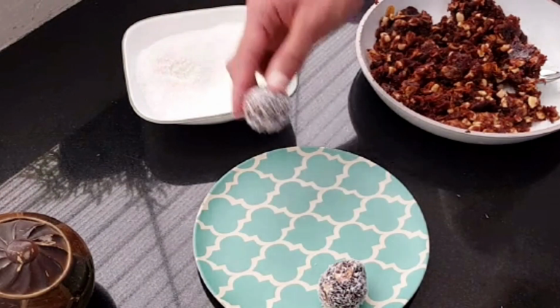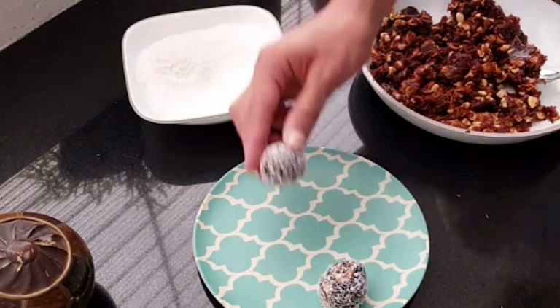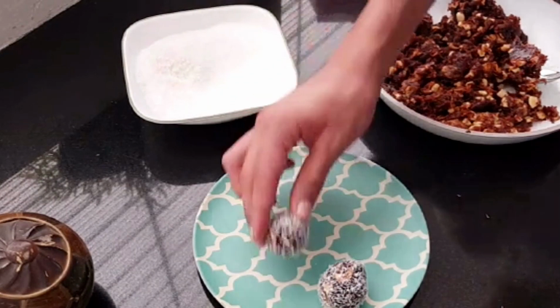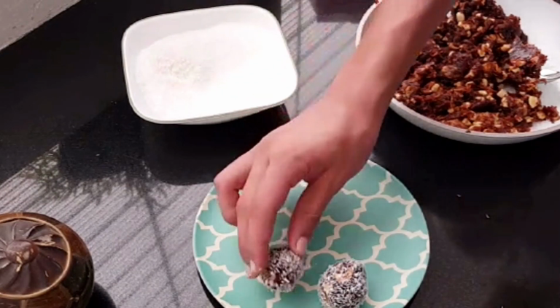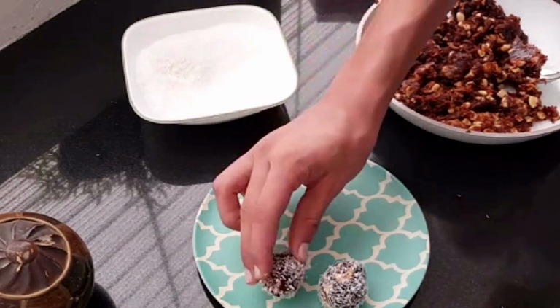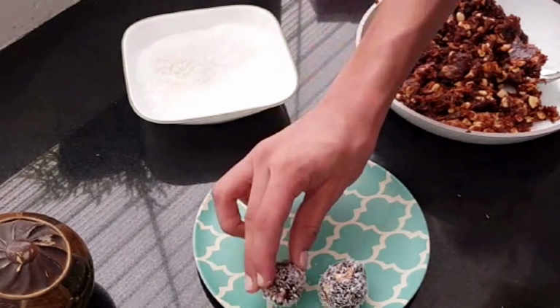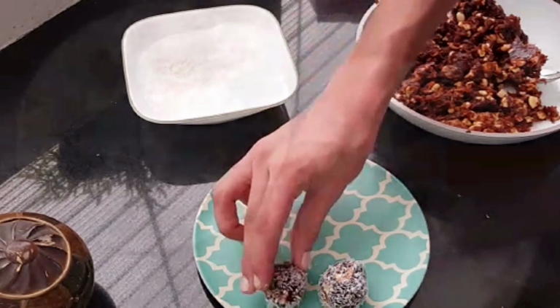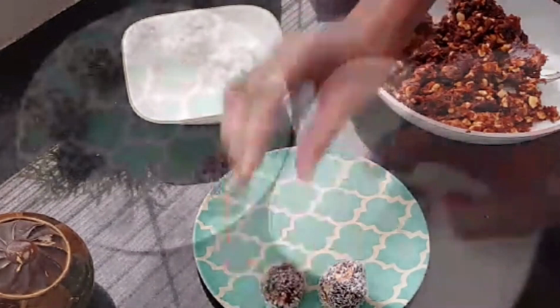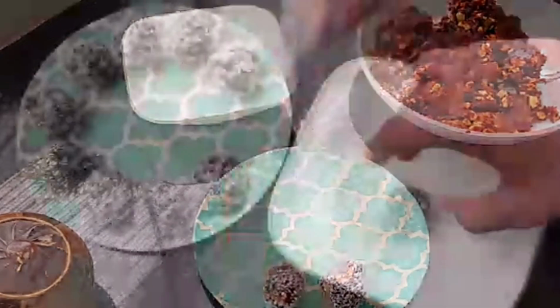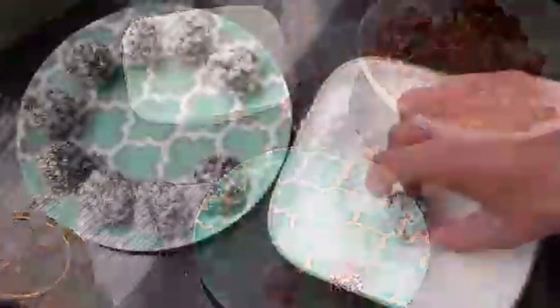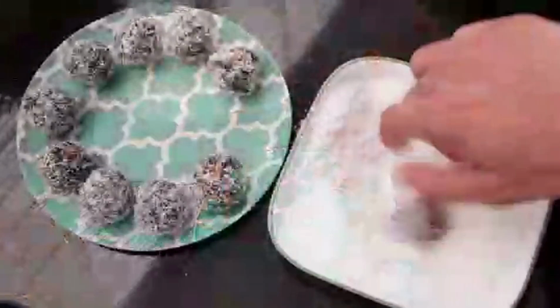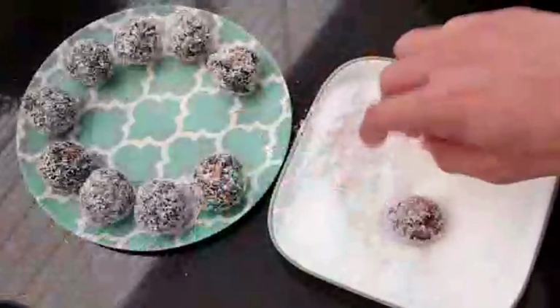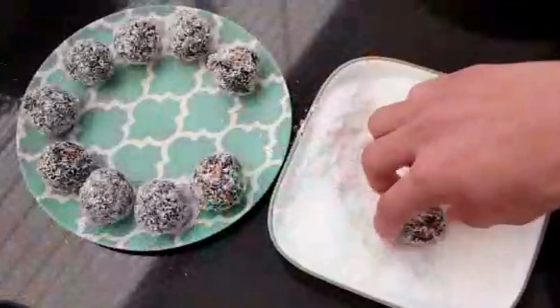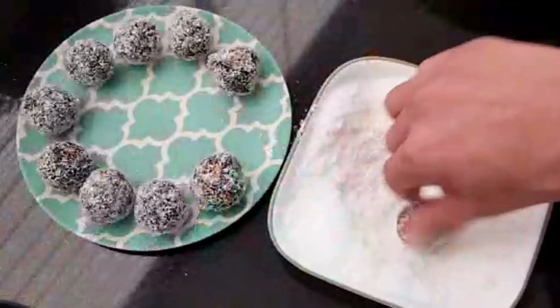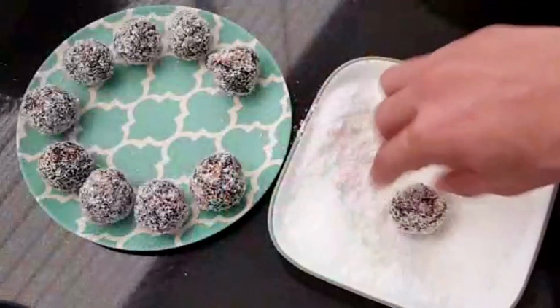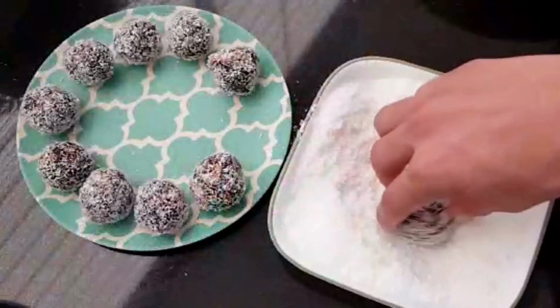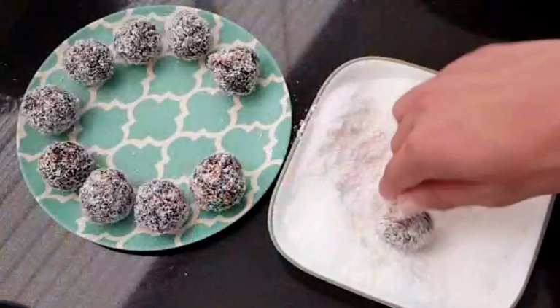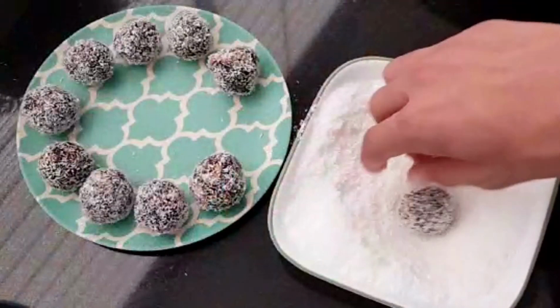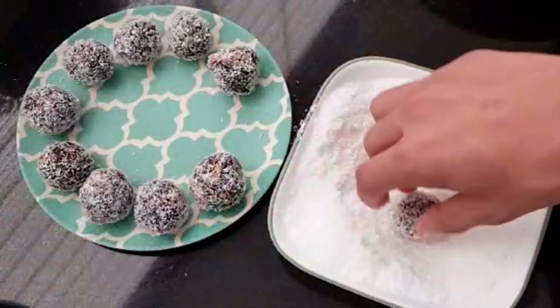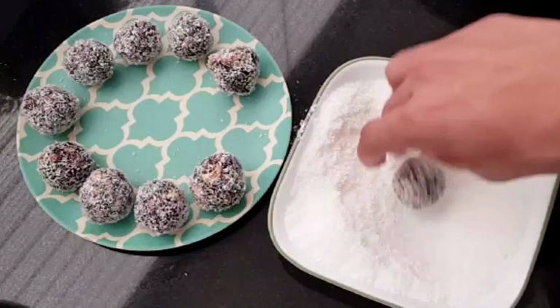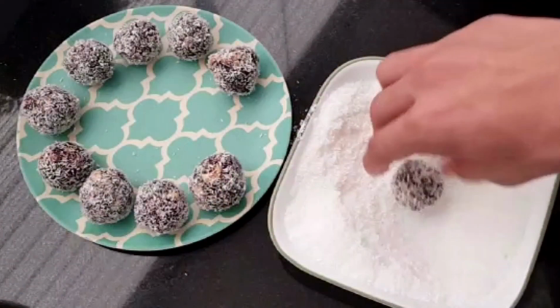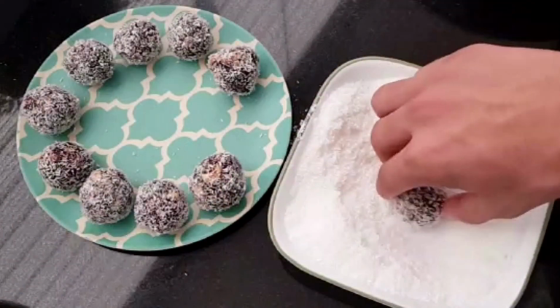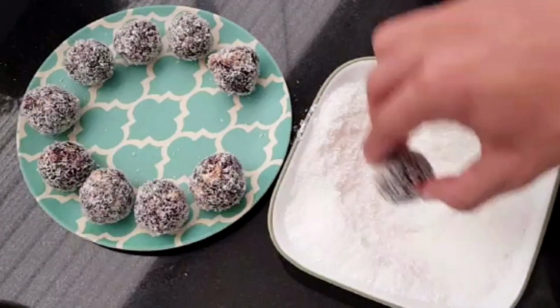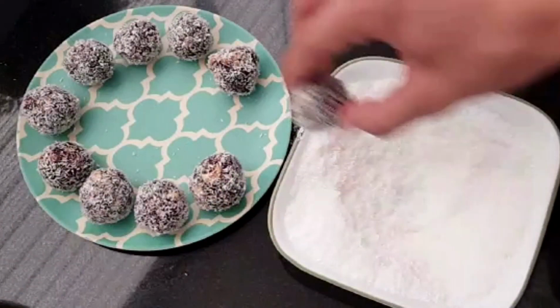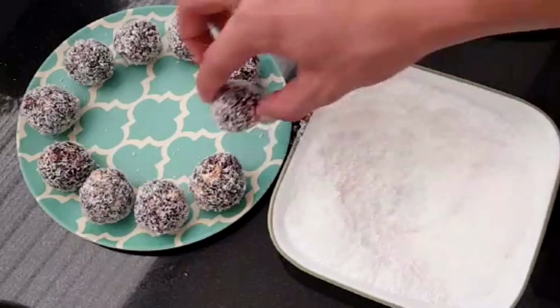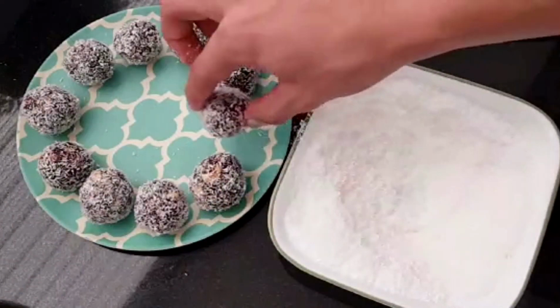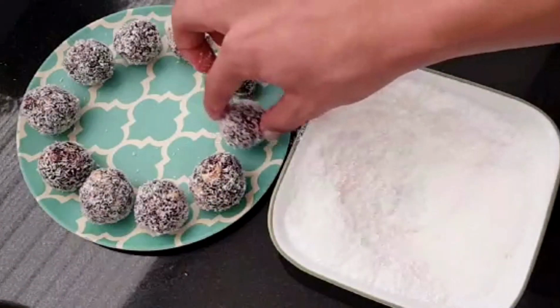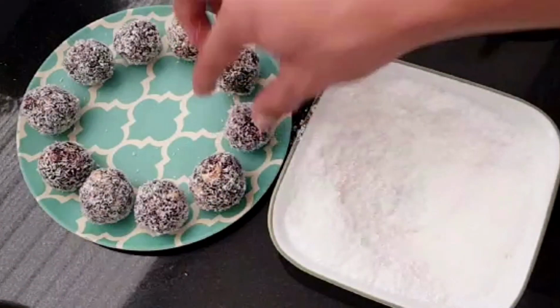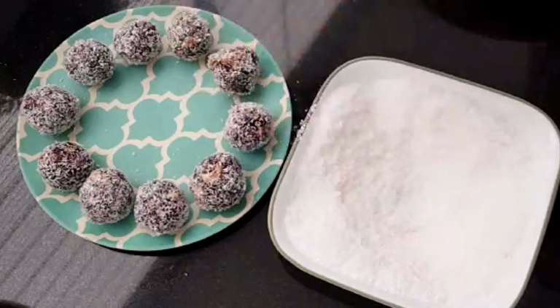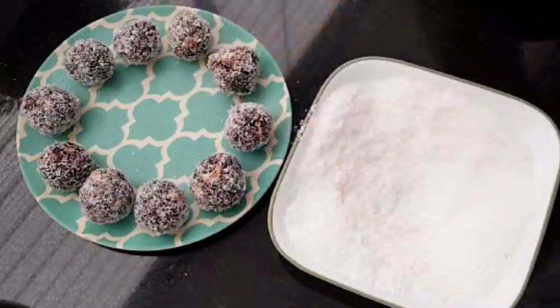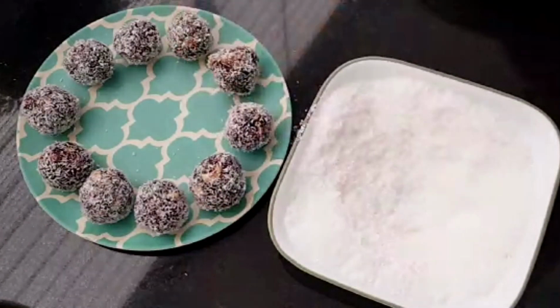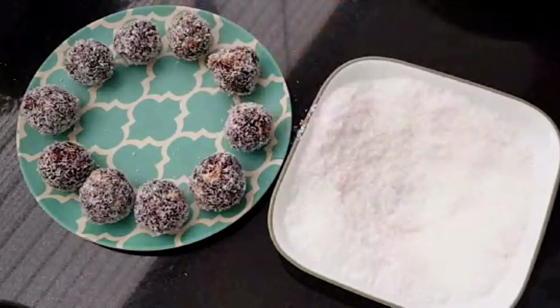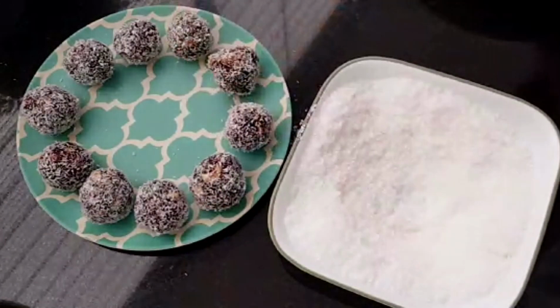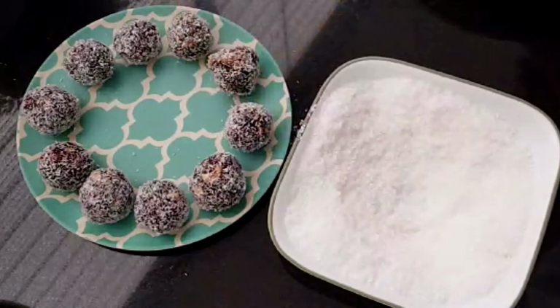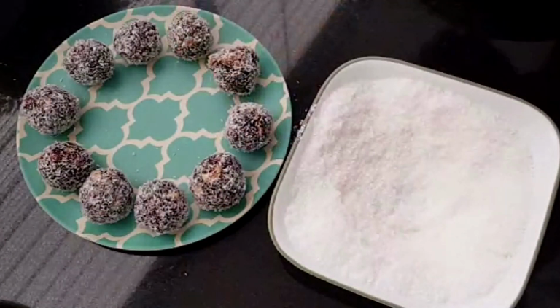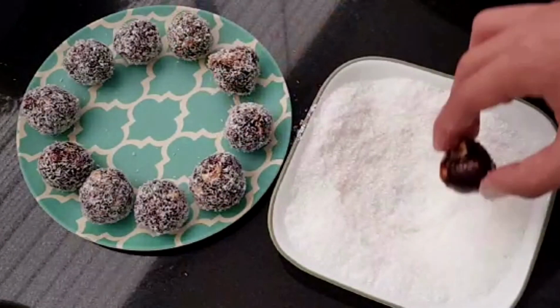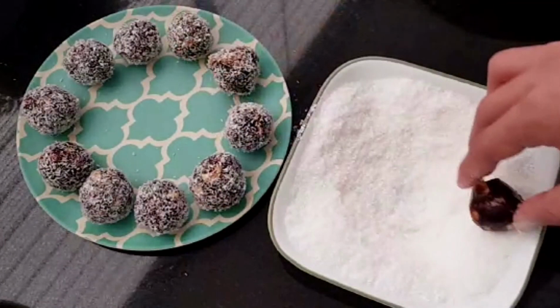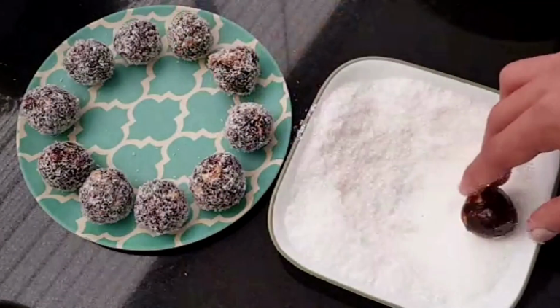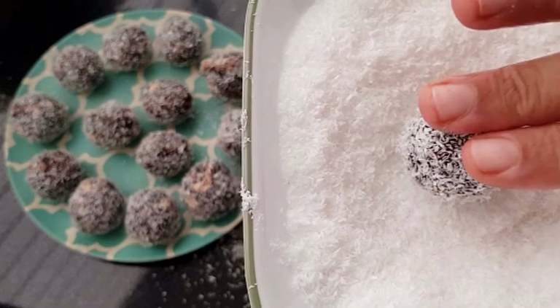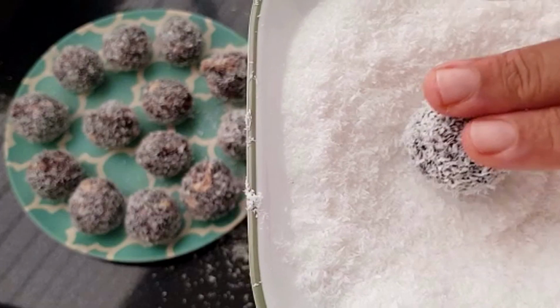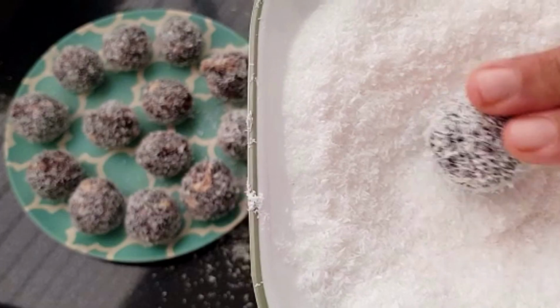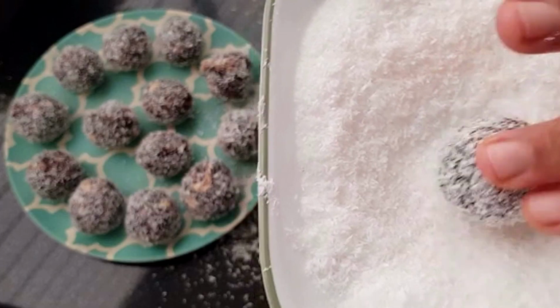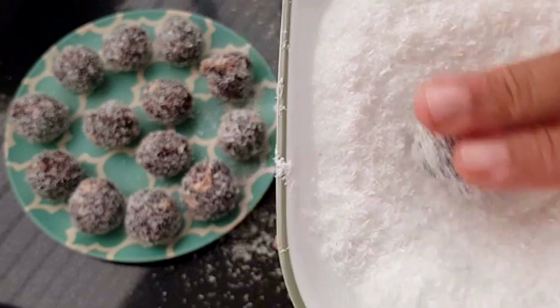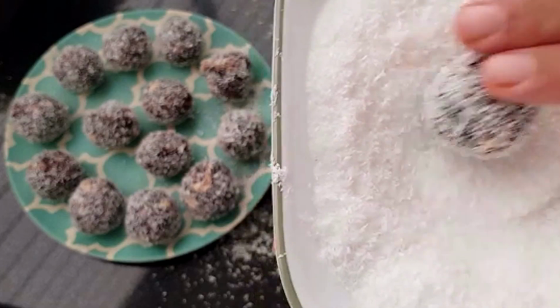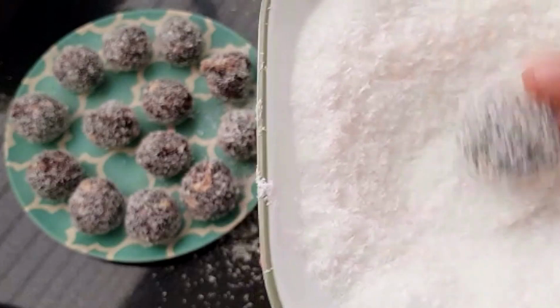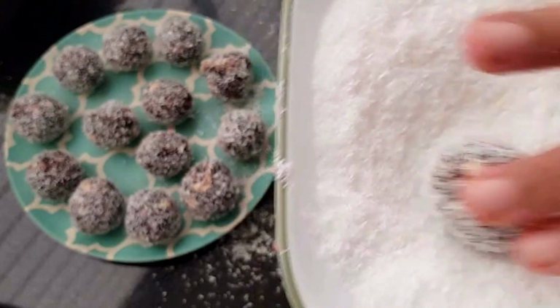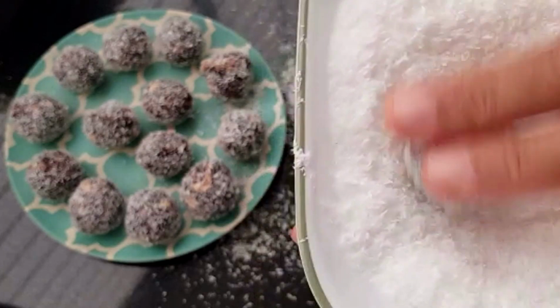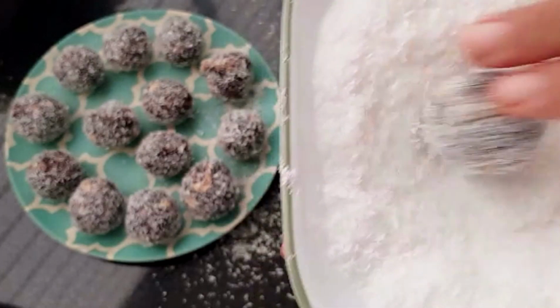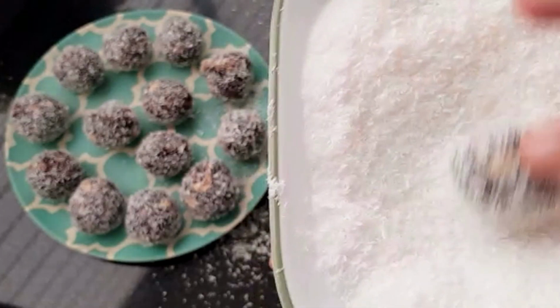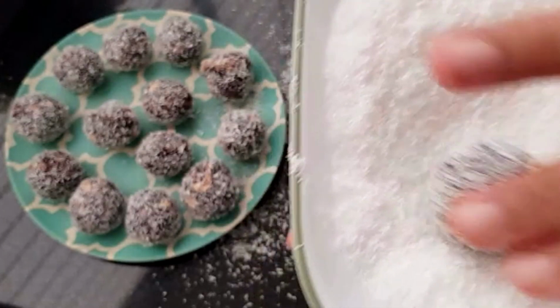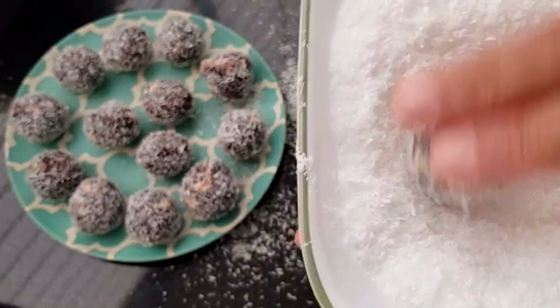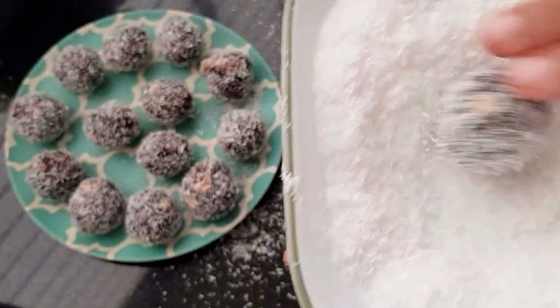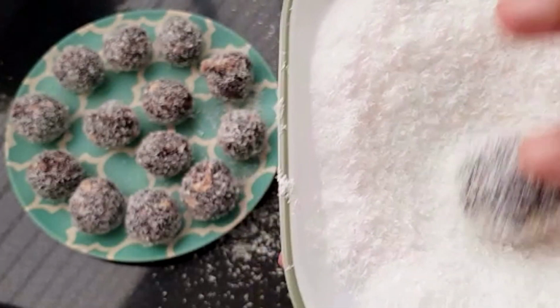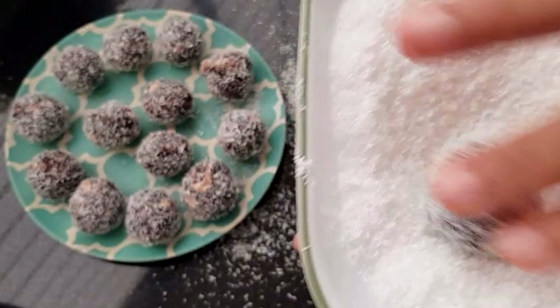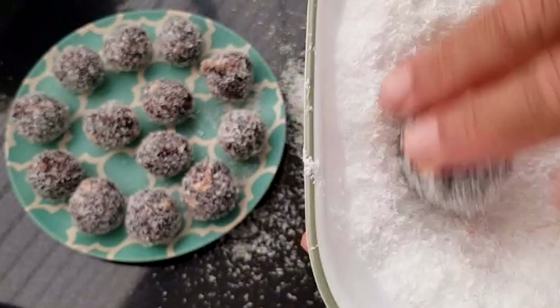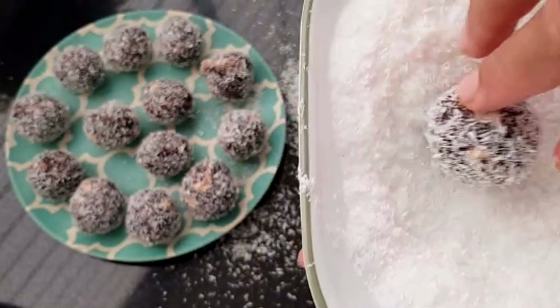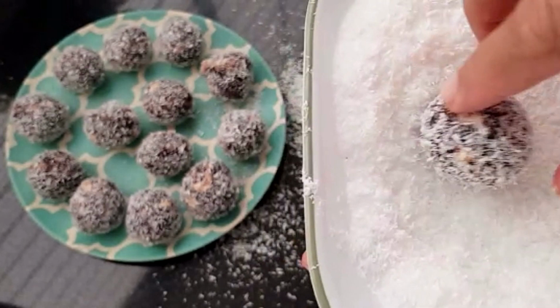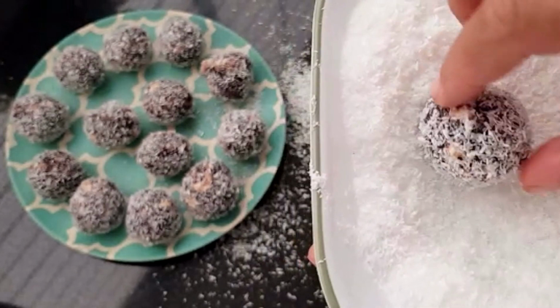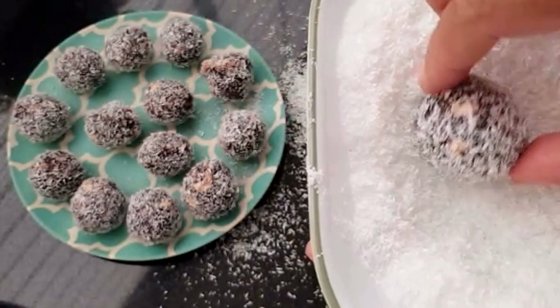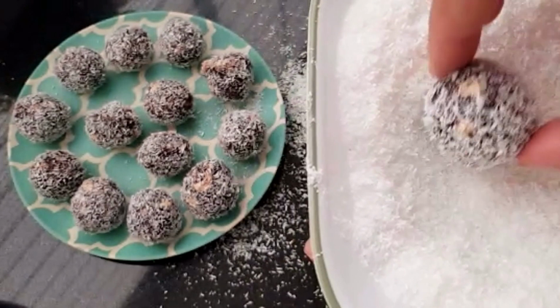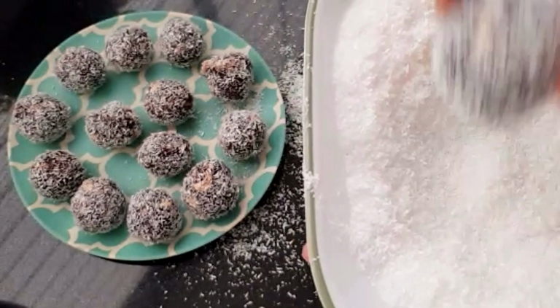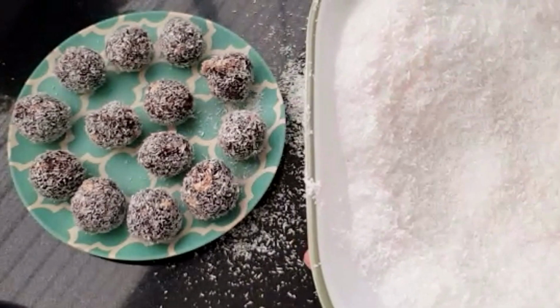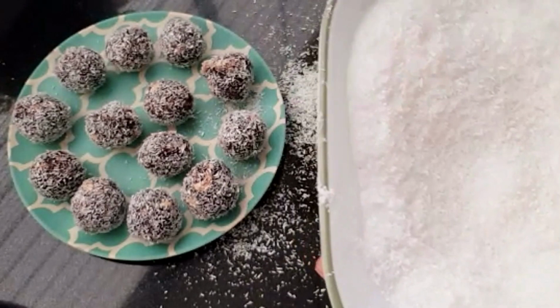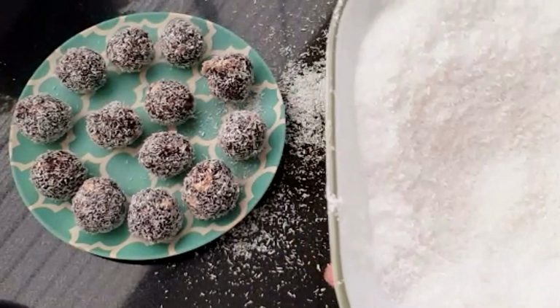For almost a week we can keep it in room temperature. But if it's longer, we can store it in the refrigerator.